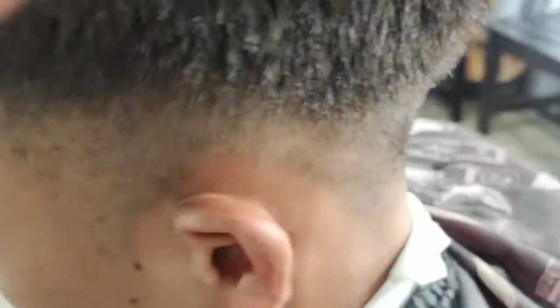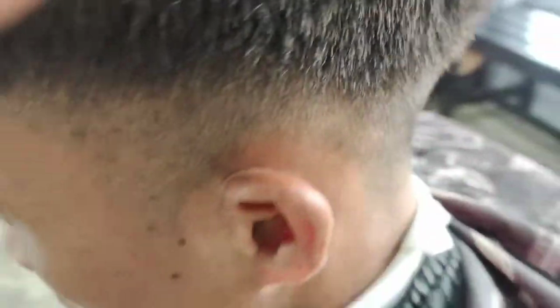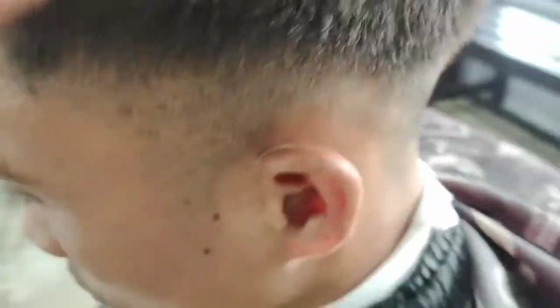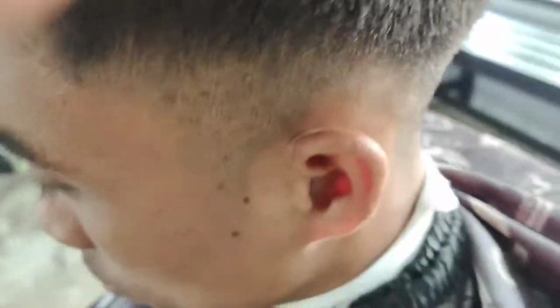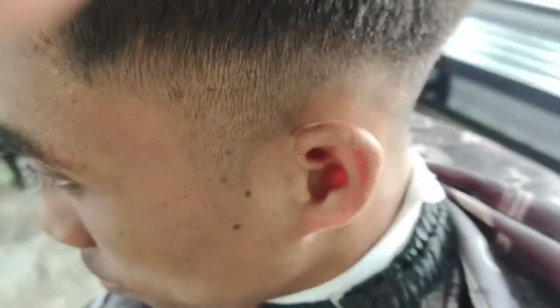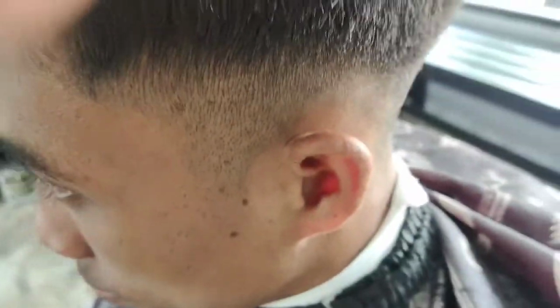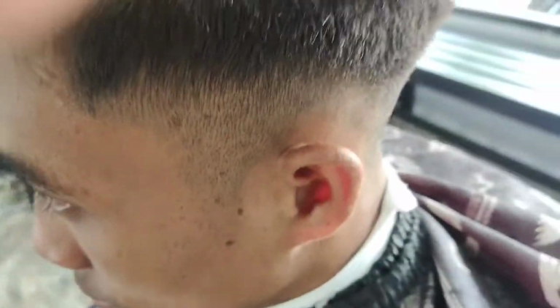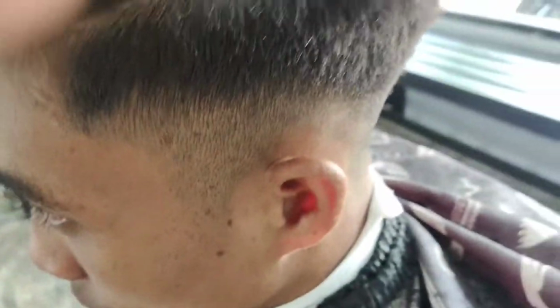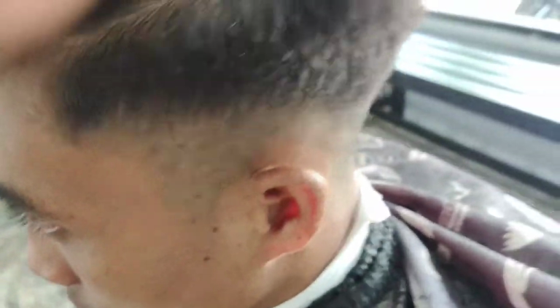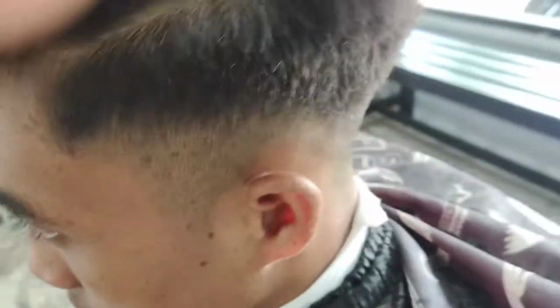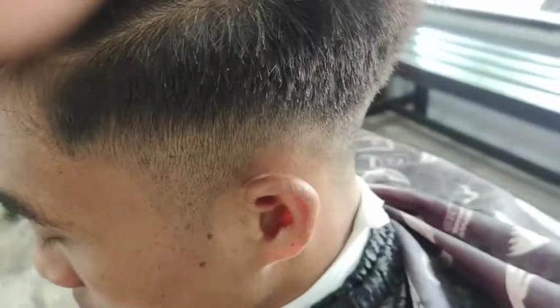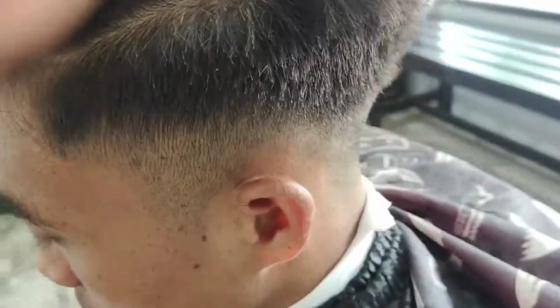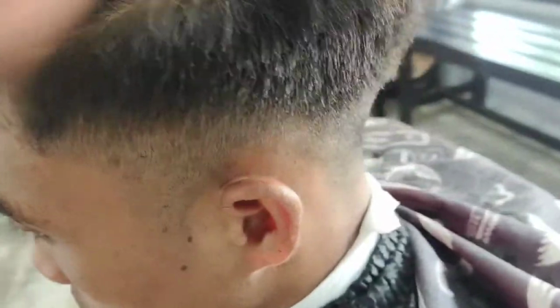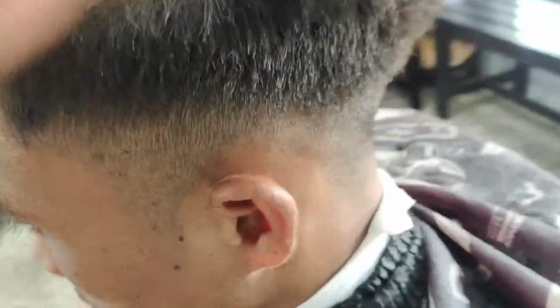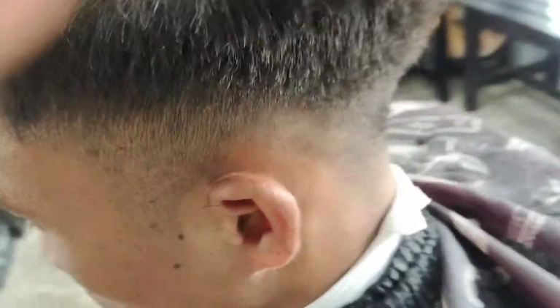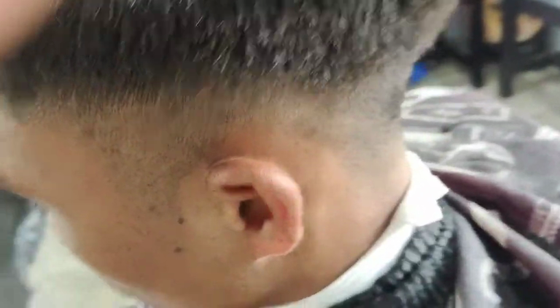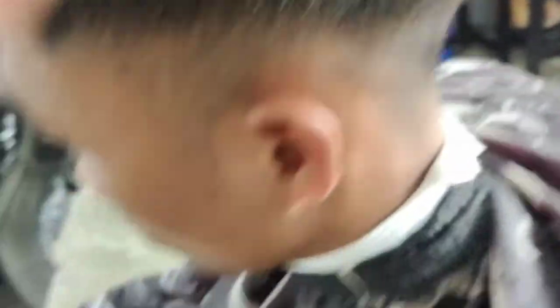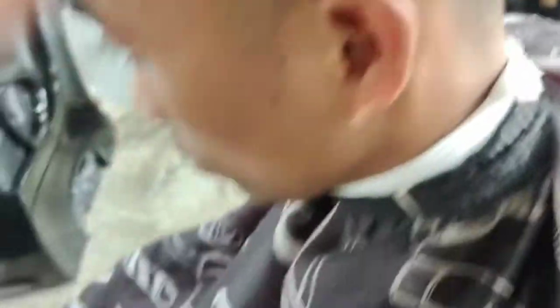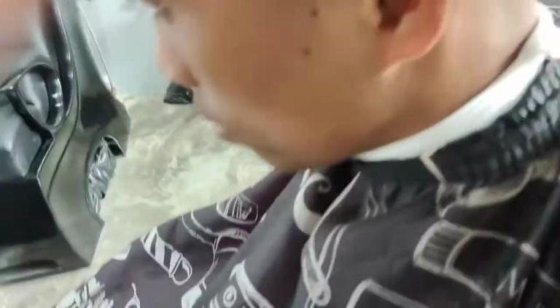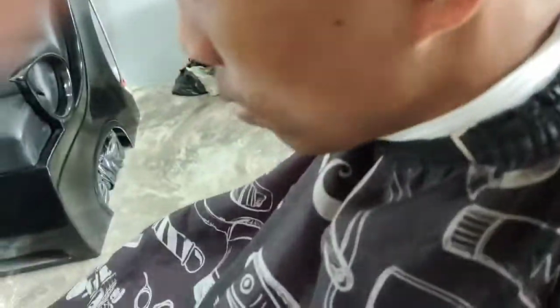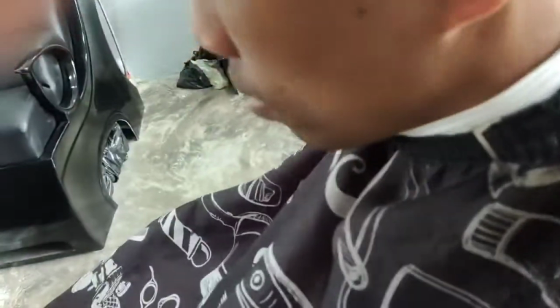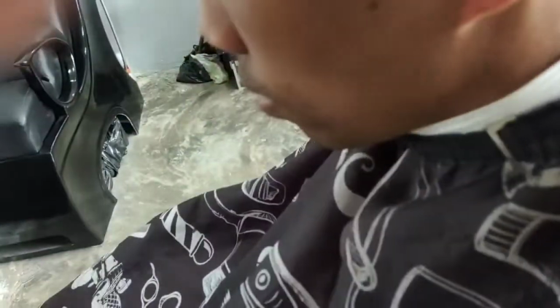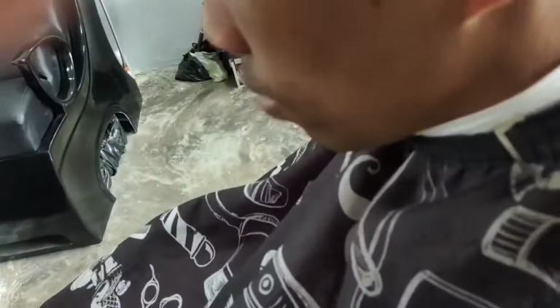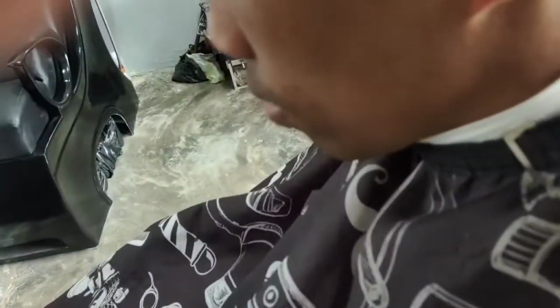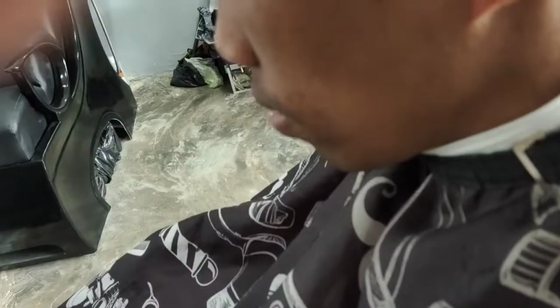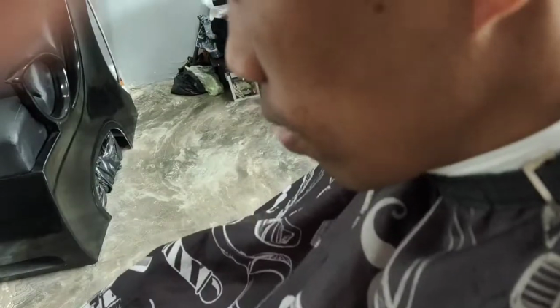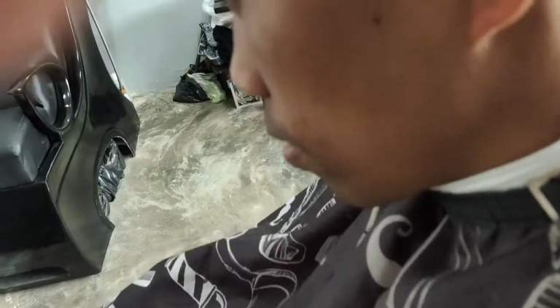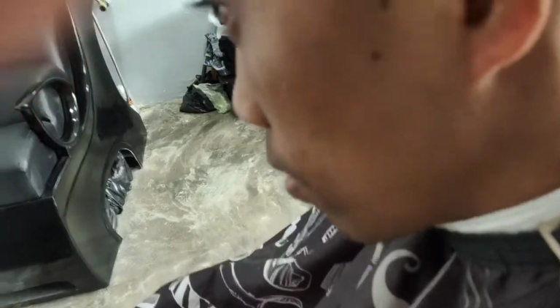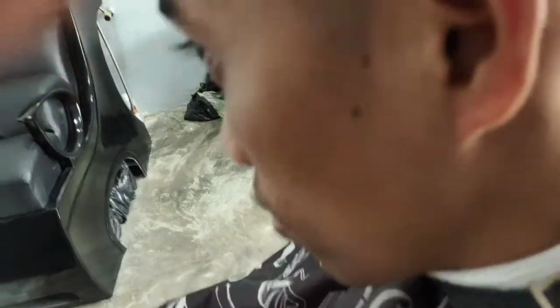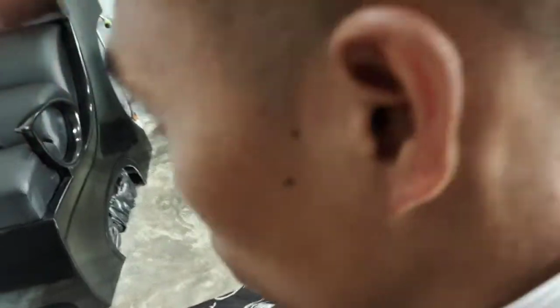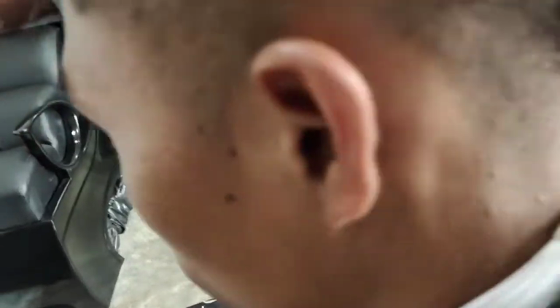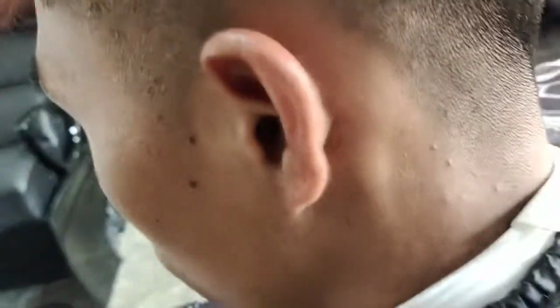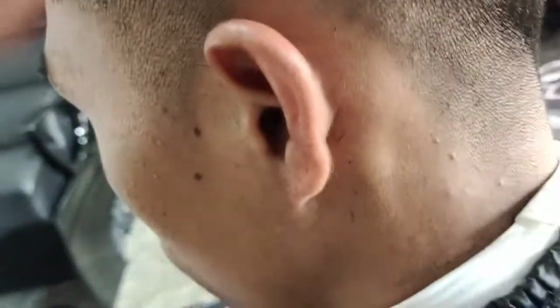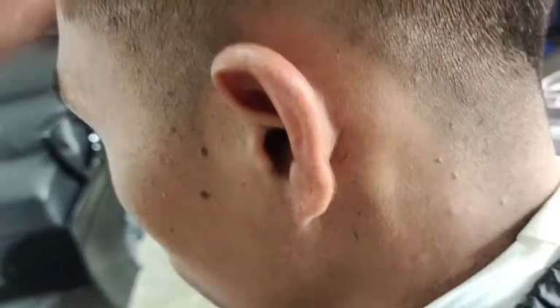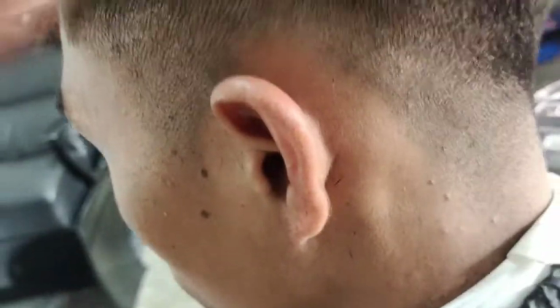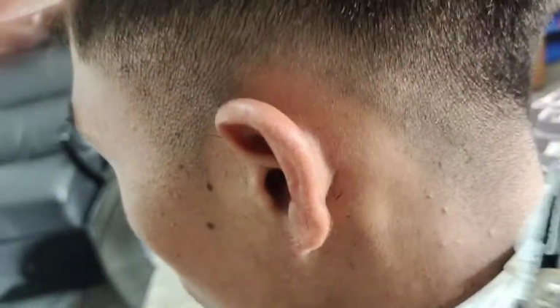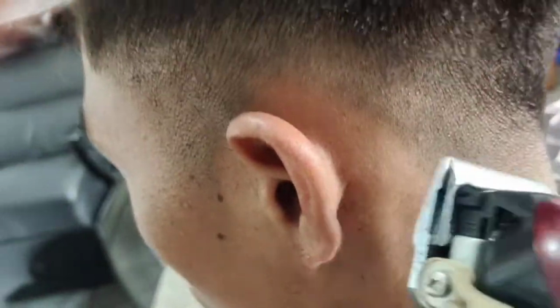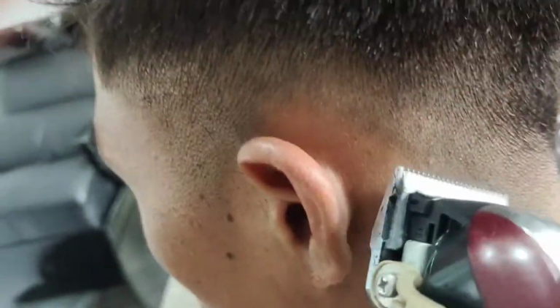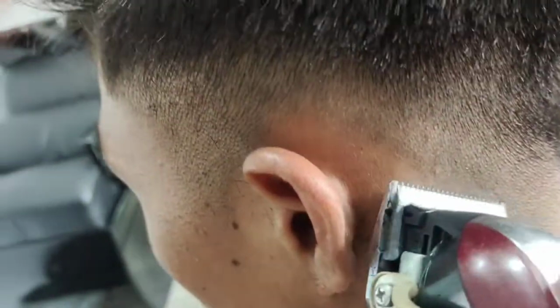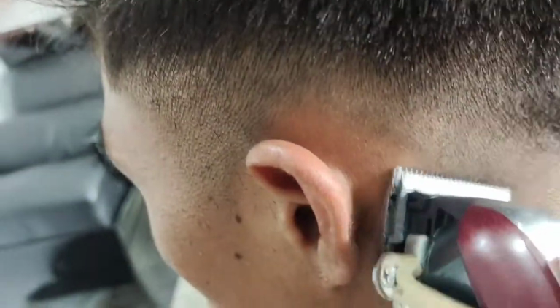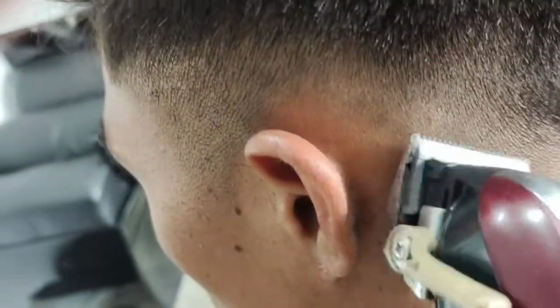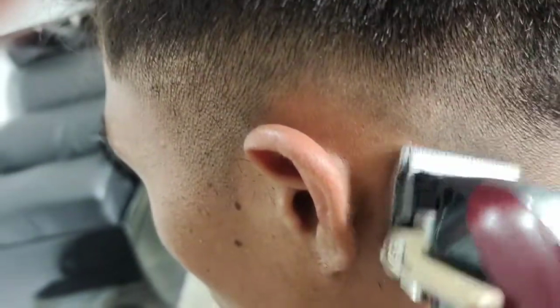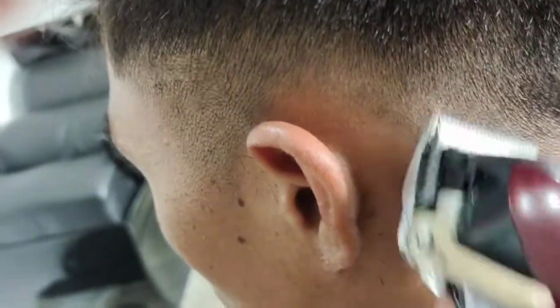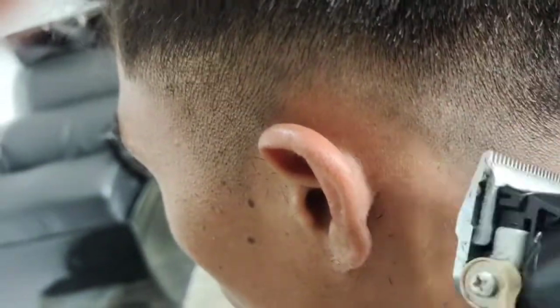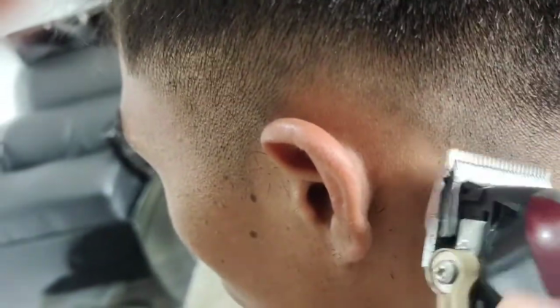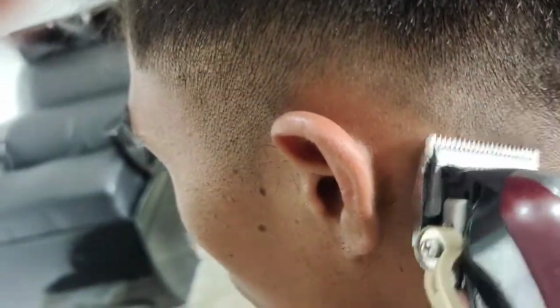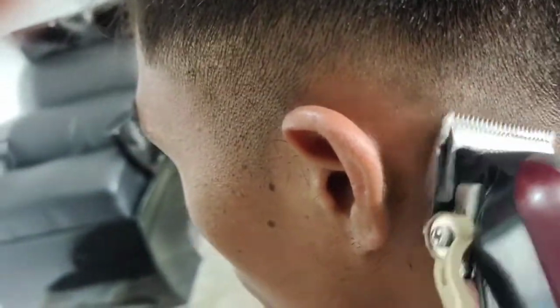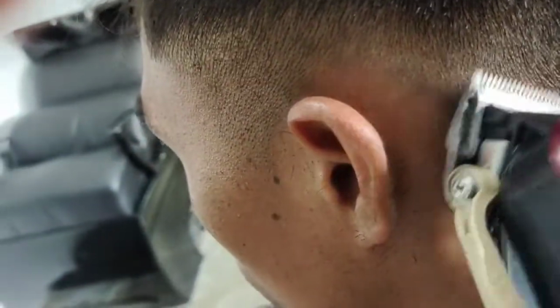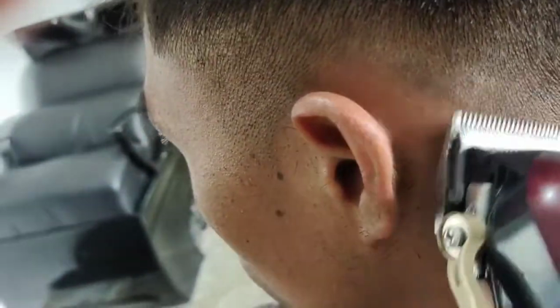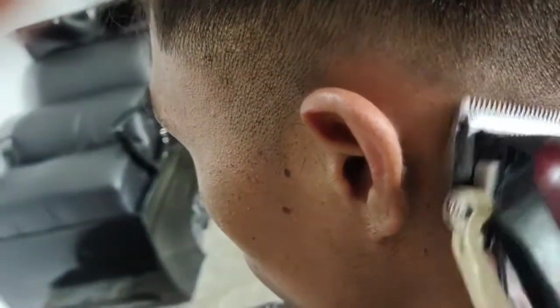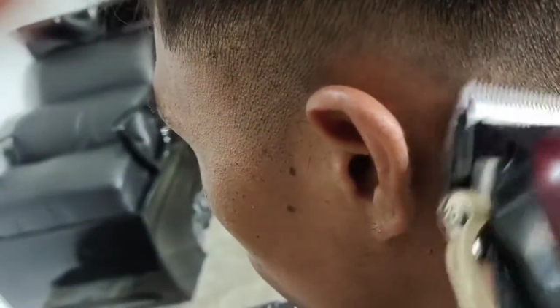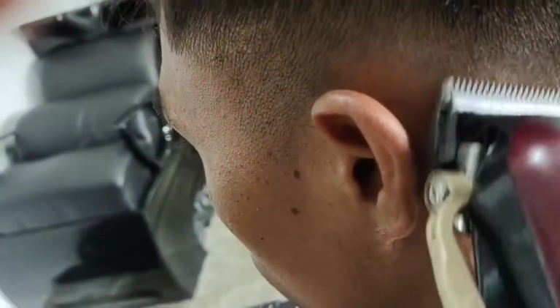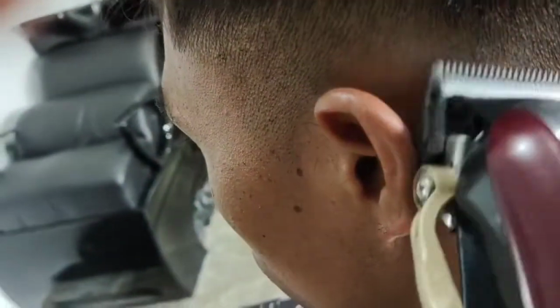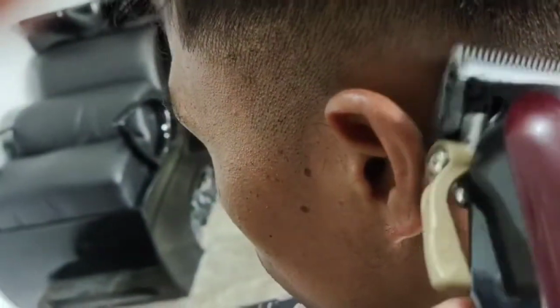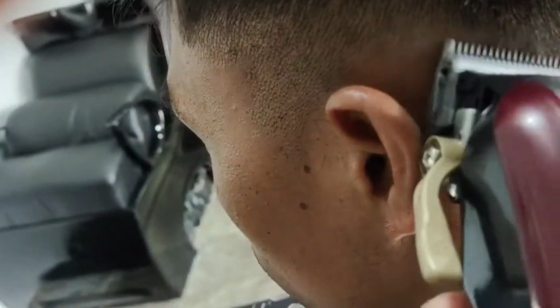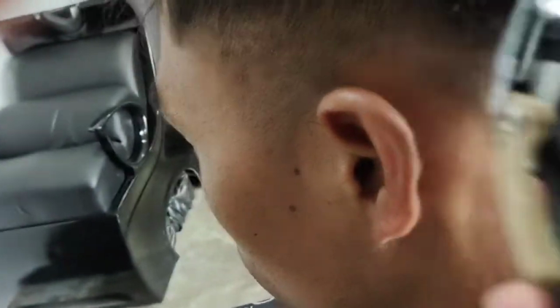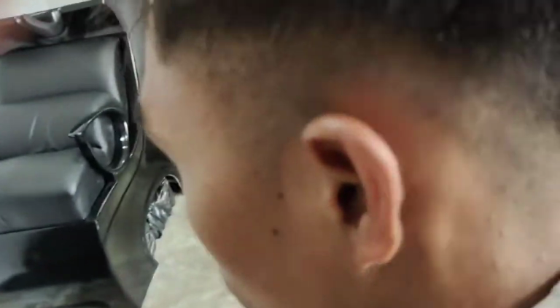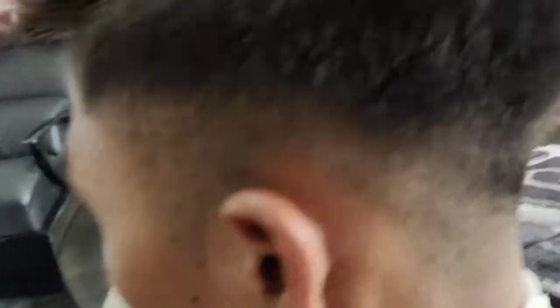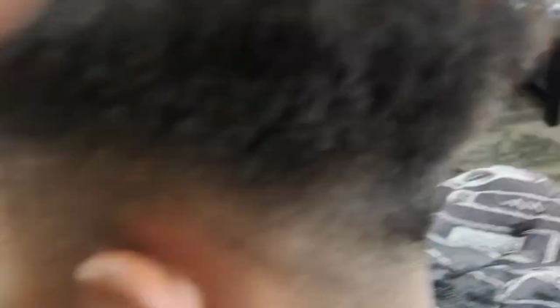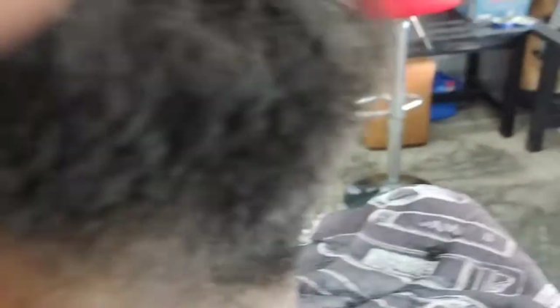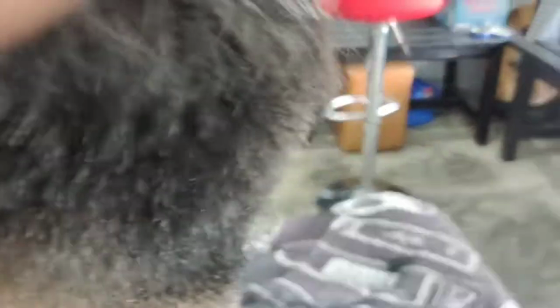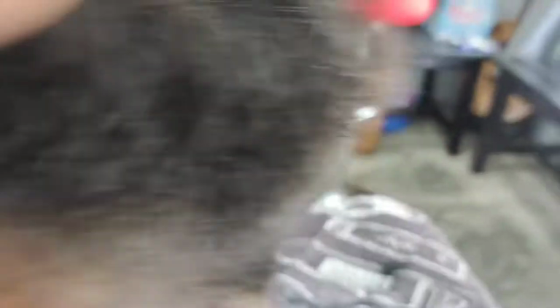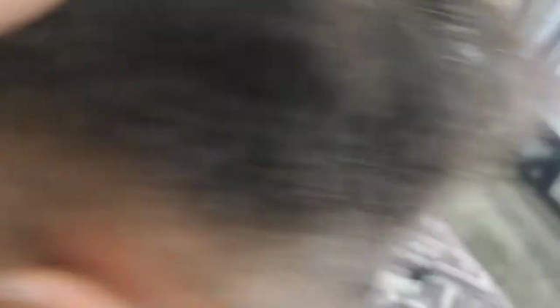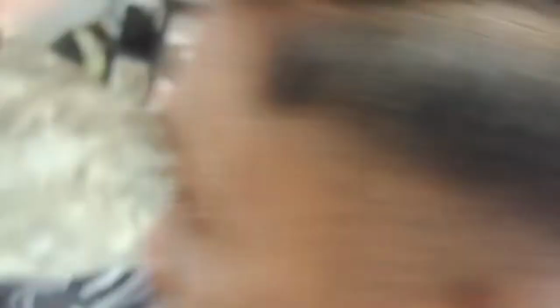Kita lihat, masih ada garis. Ini masih ada. Kita incer lagi. Polo. Sudah.